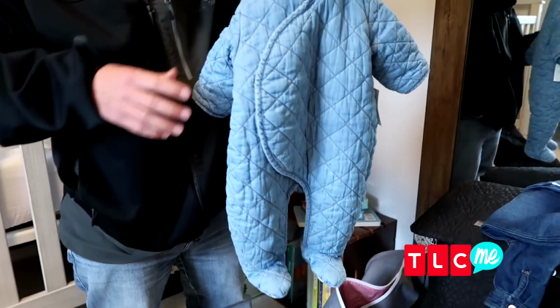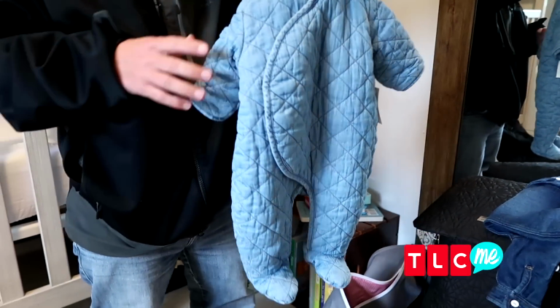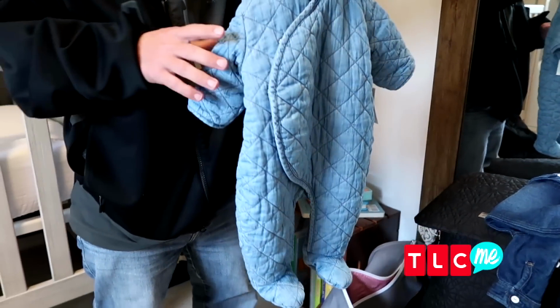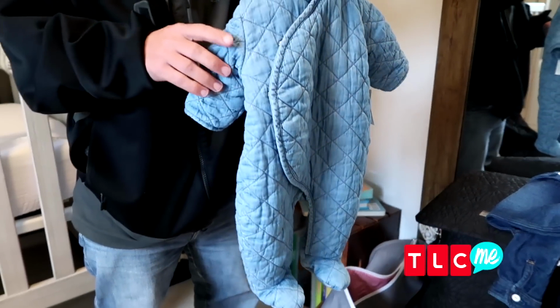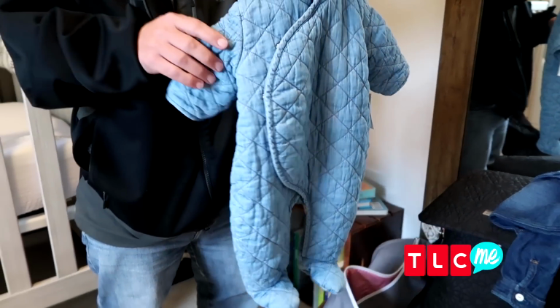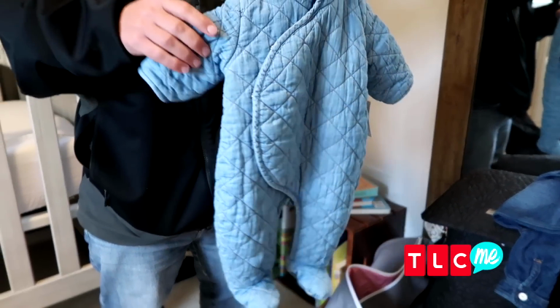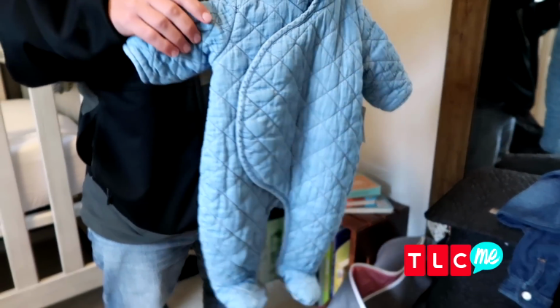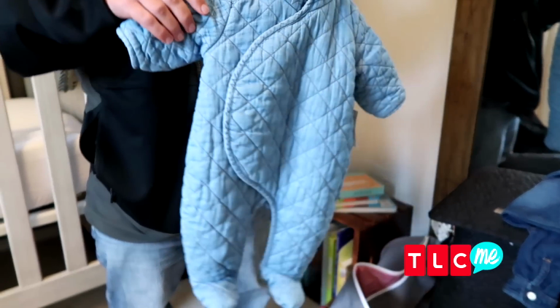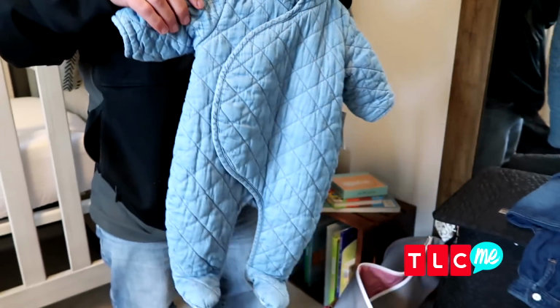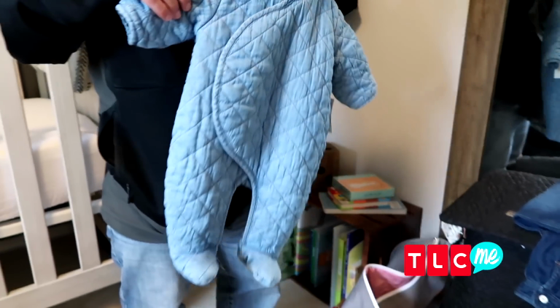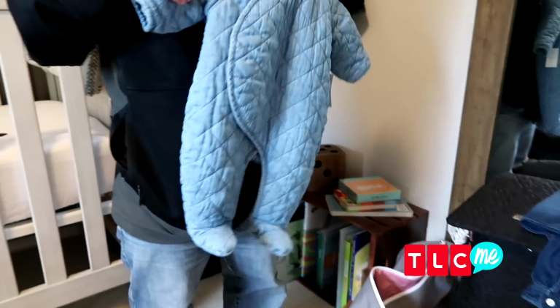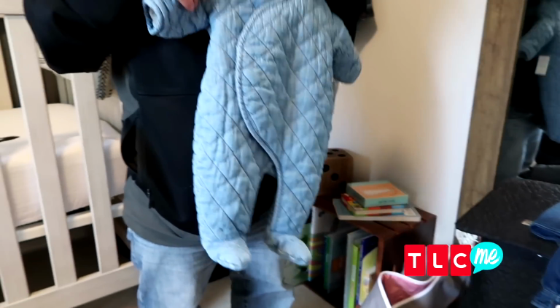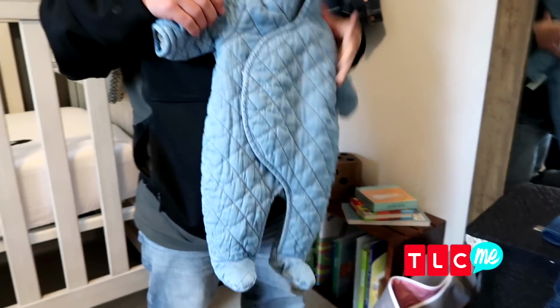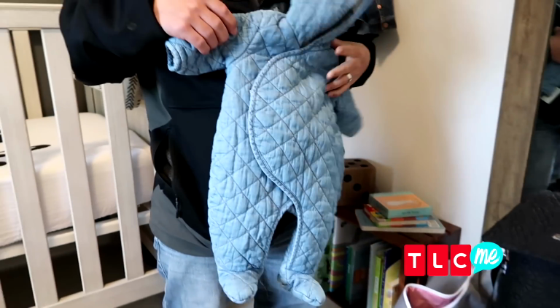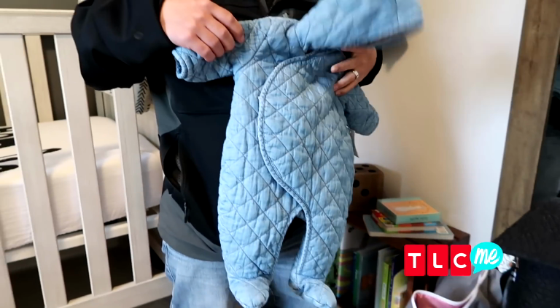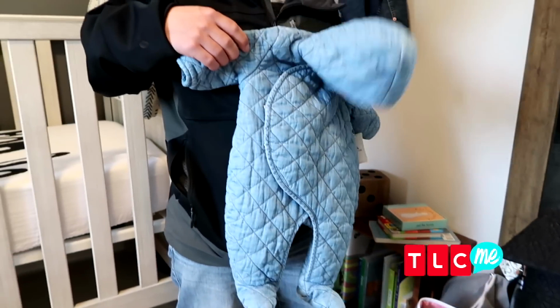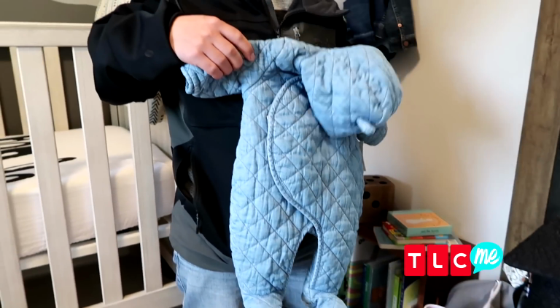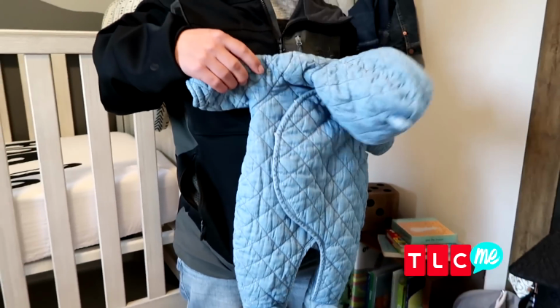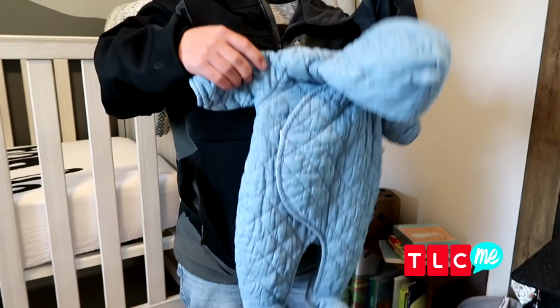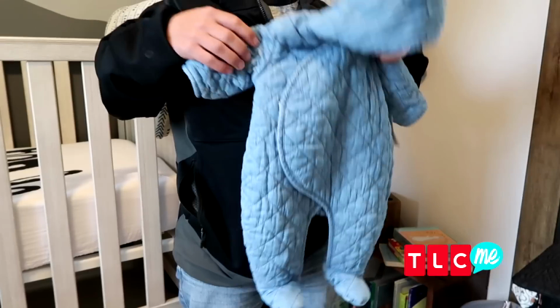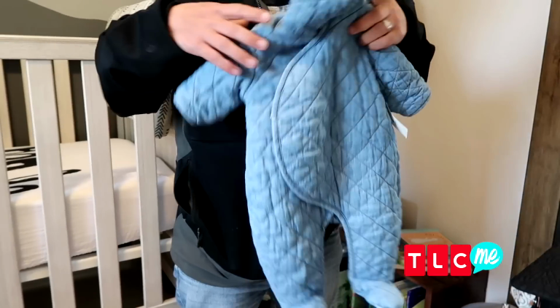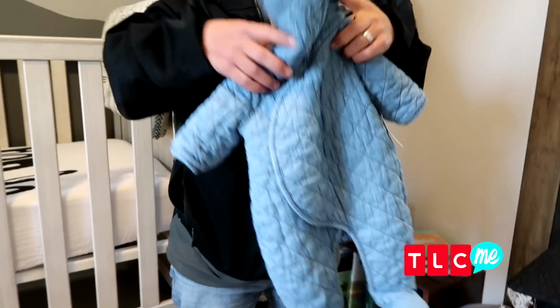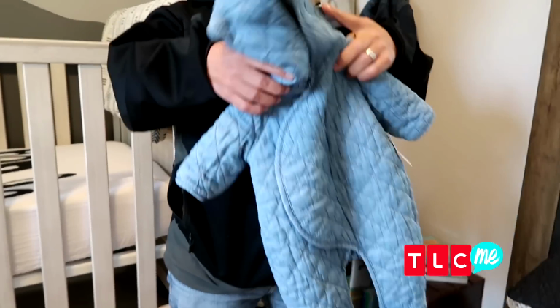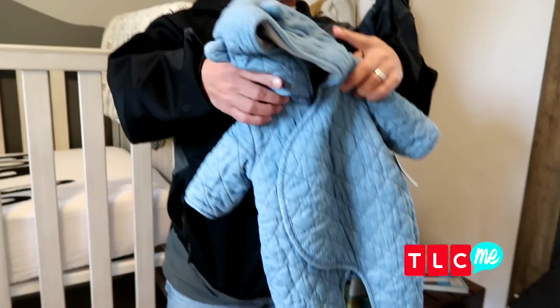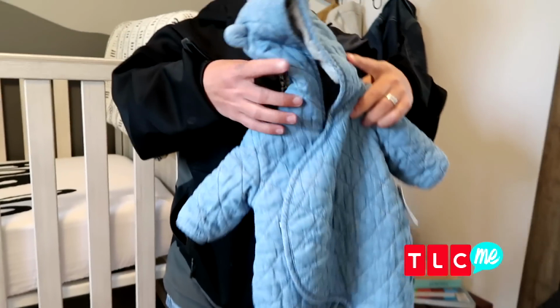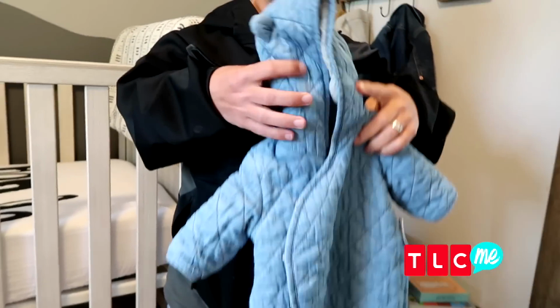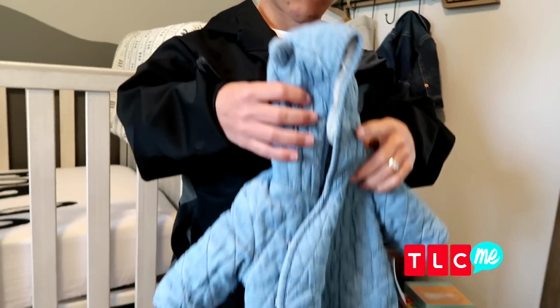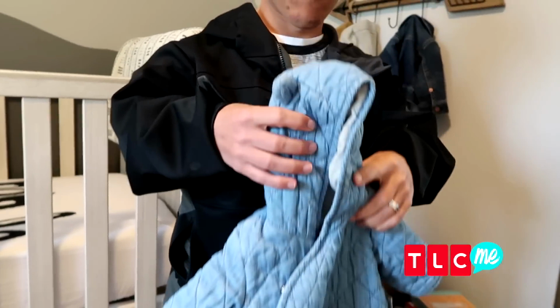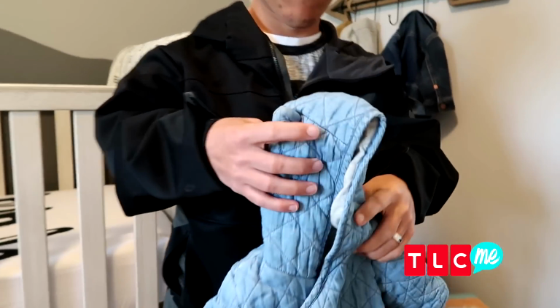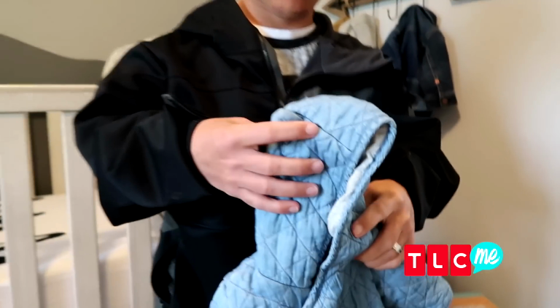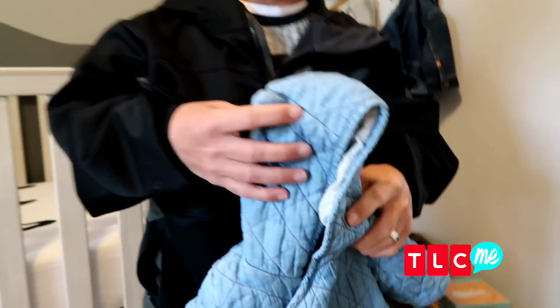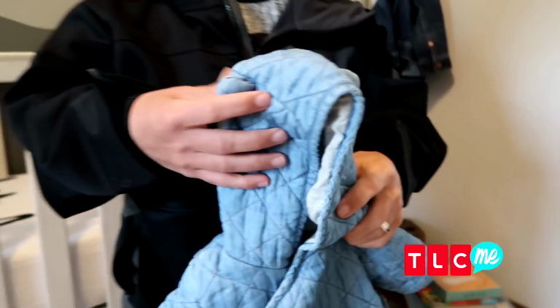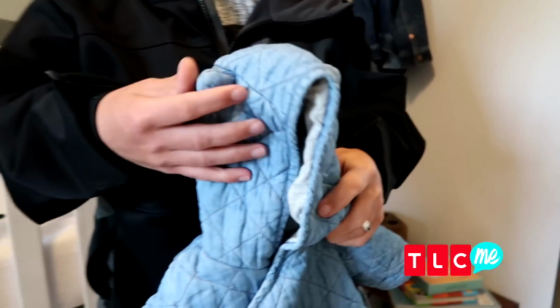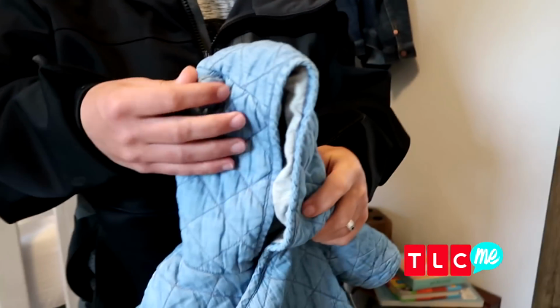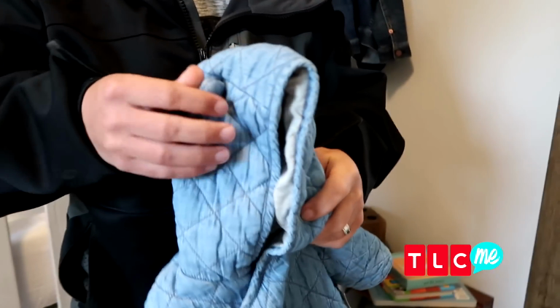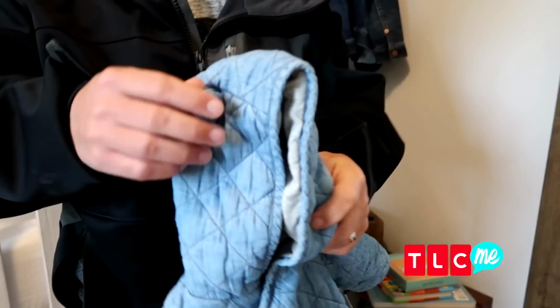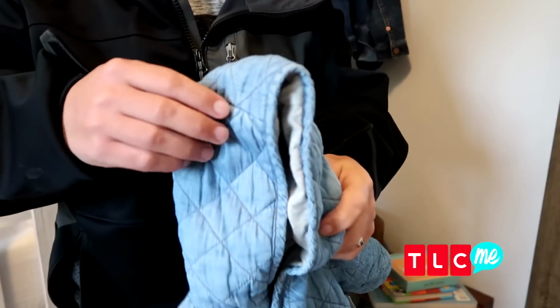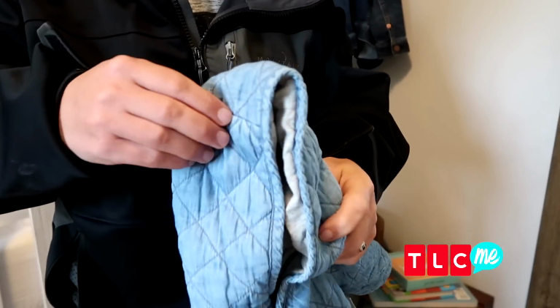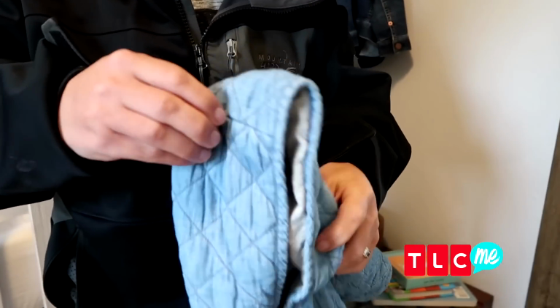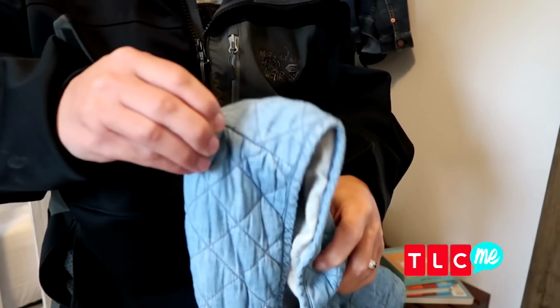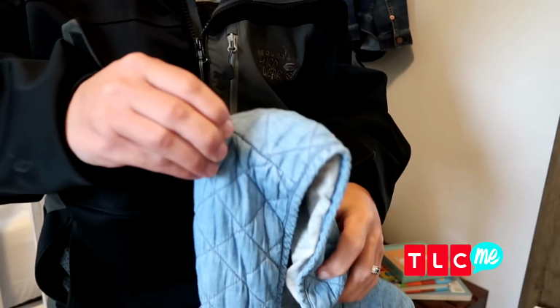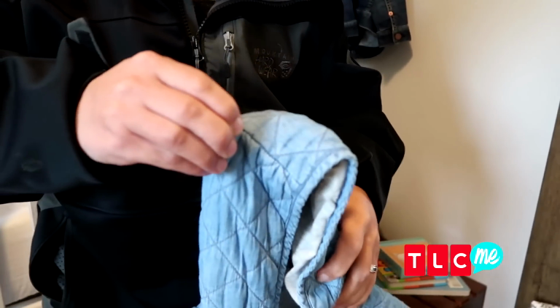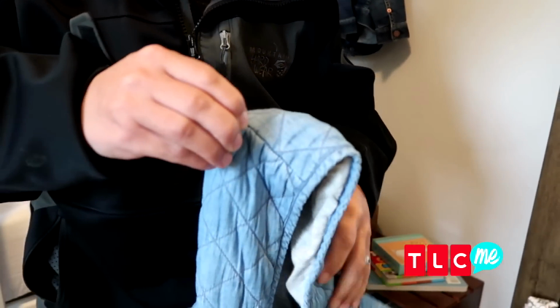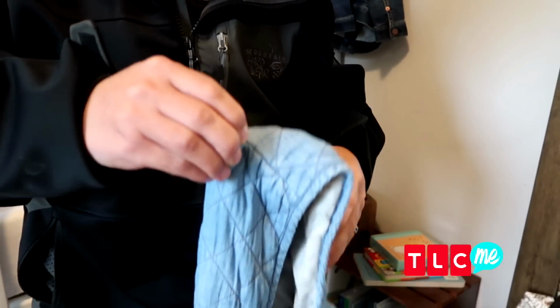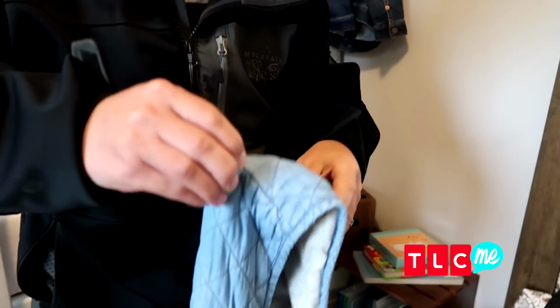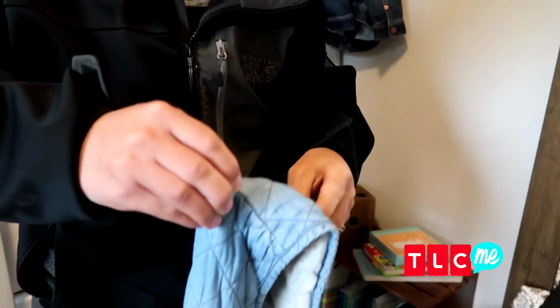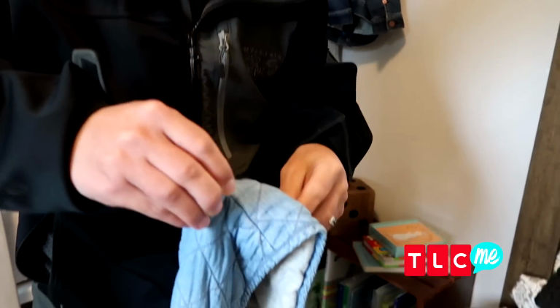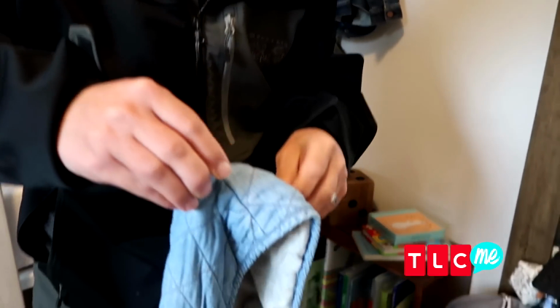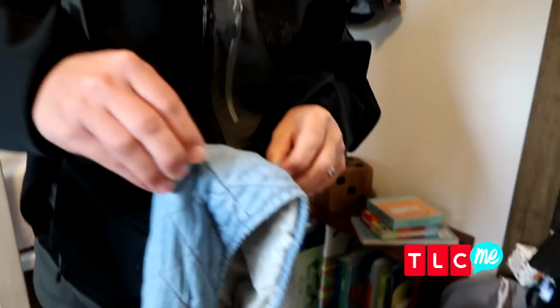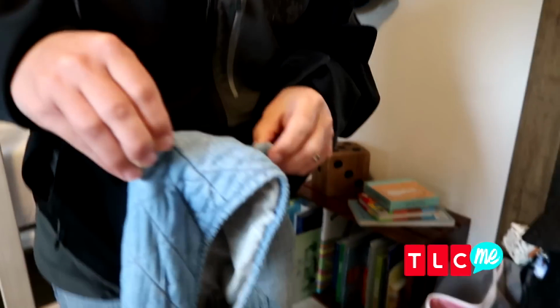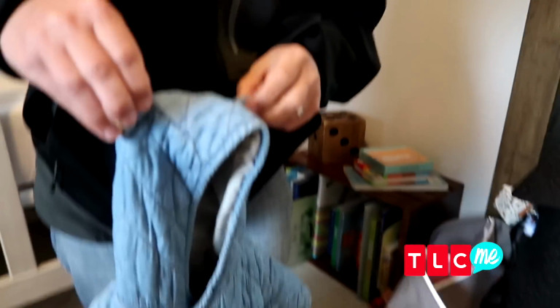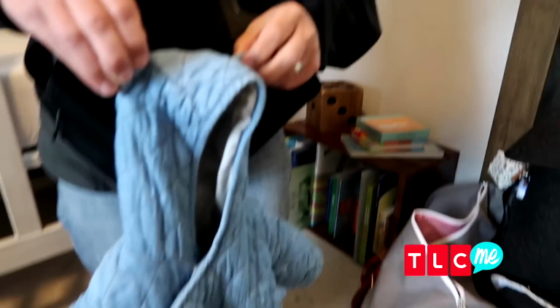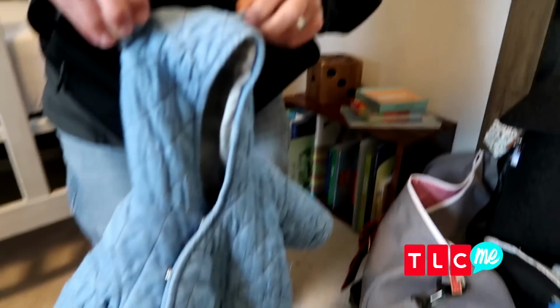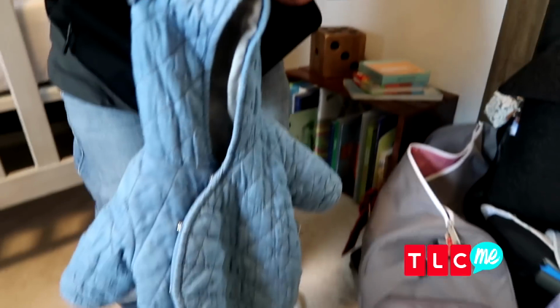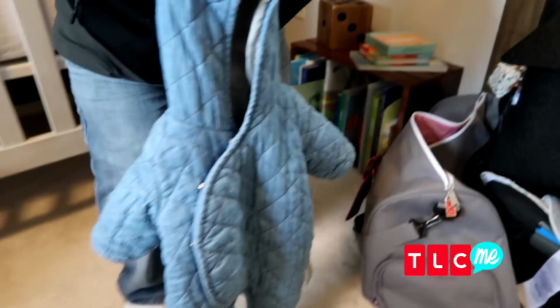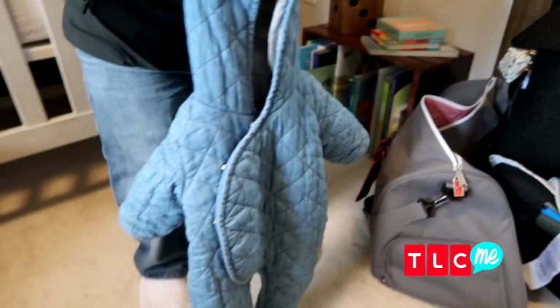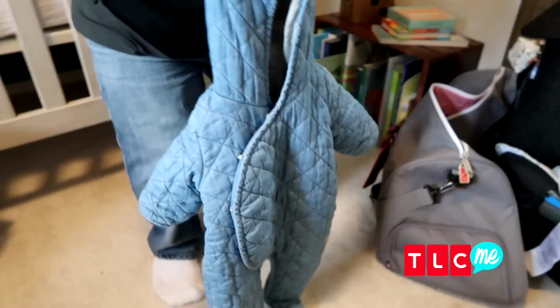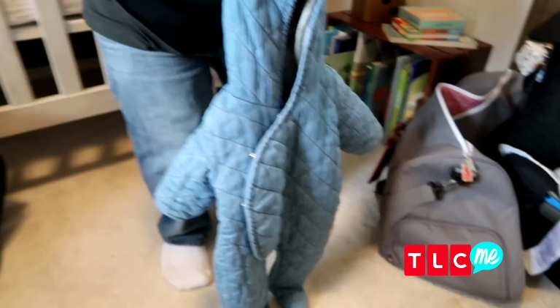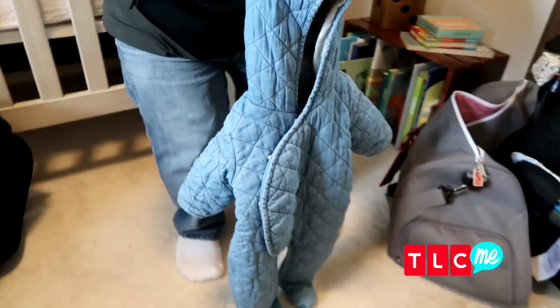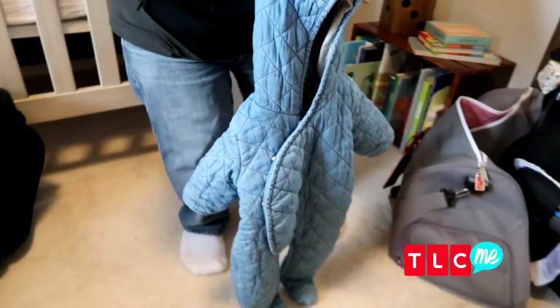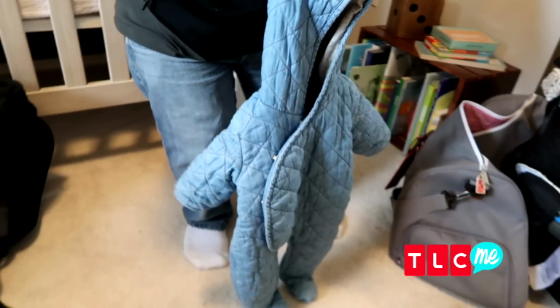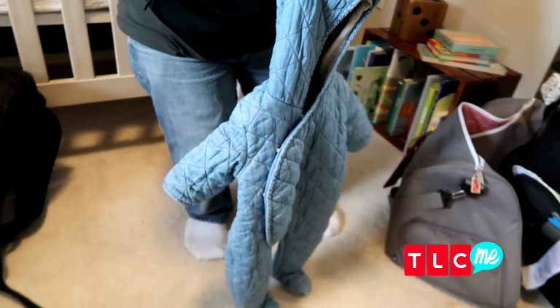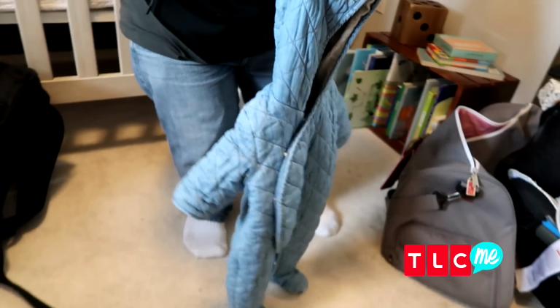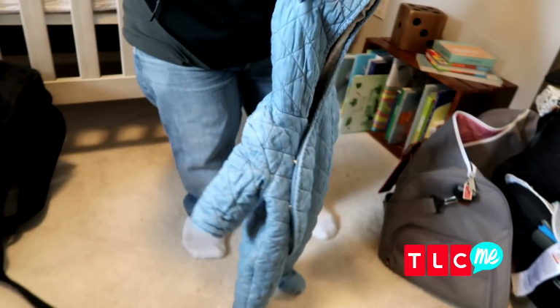It's got these cute little ears — we're going to do a little reenactment real quick. Oh dear!